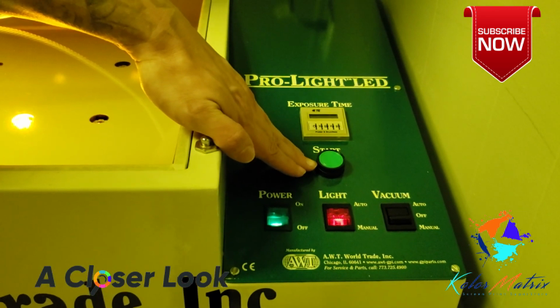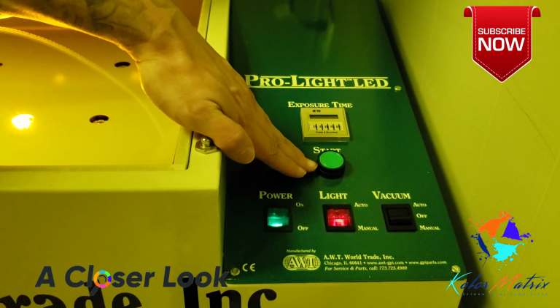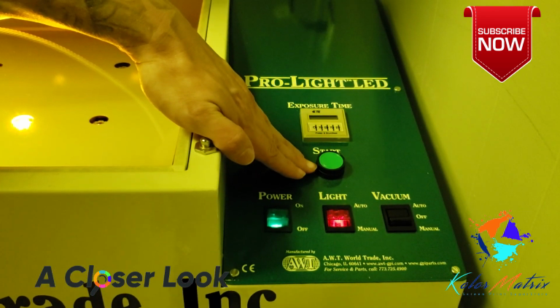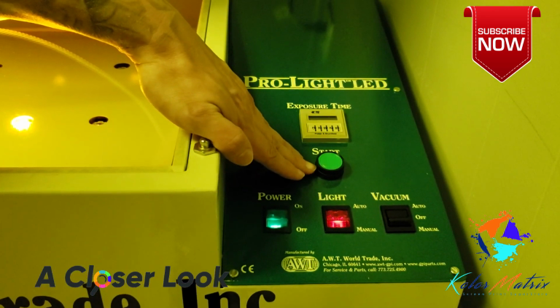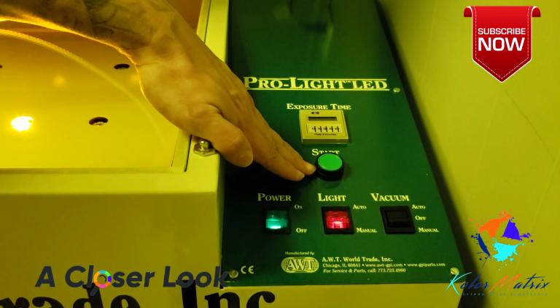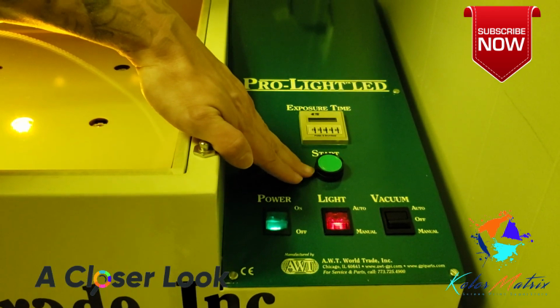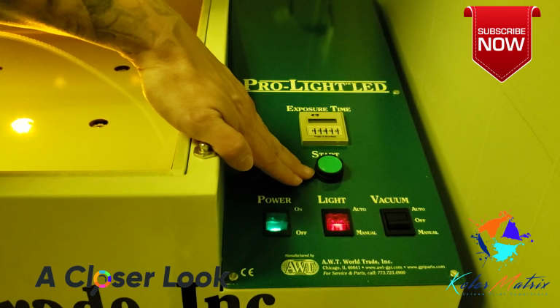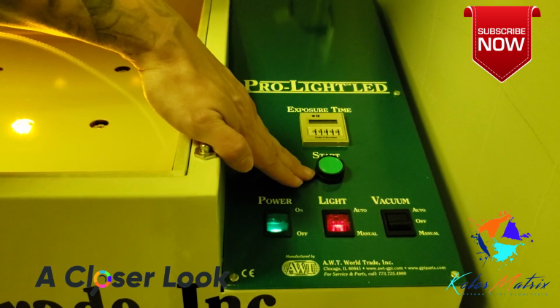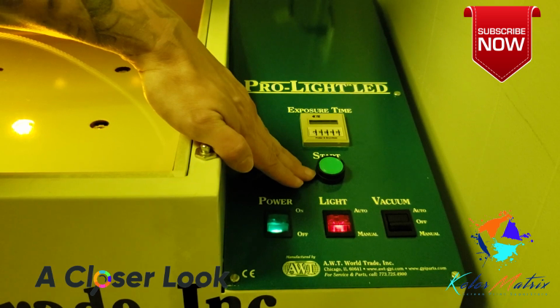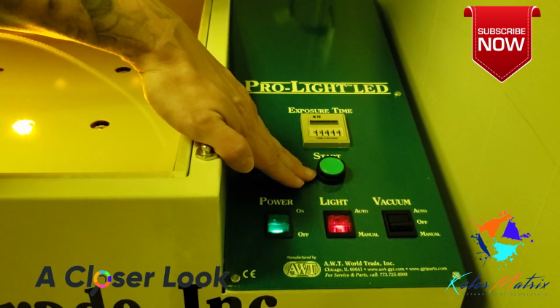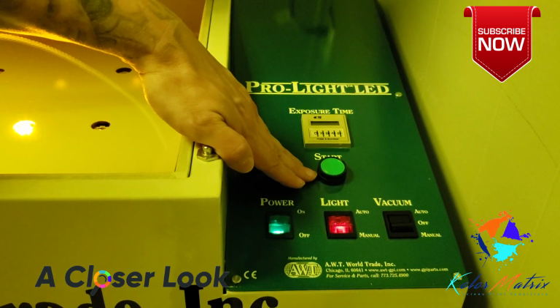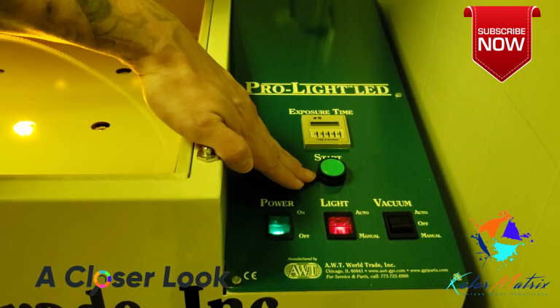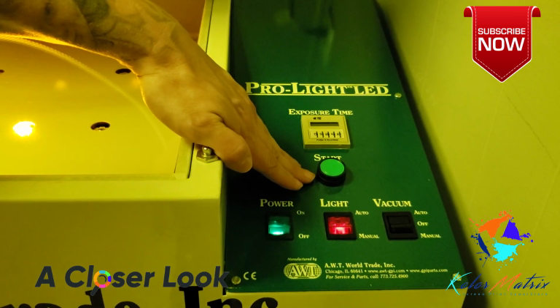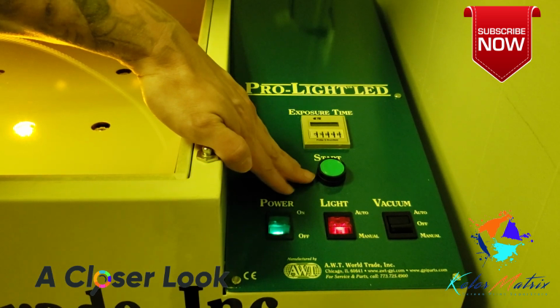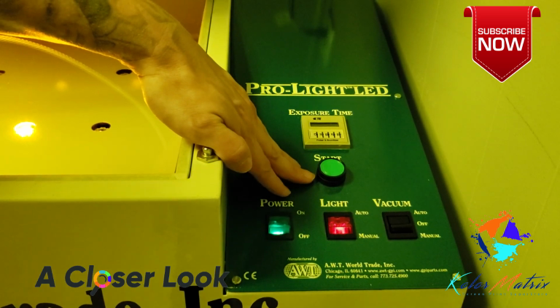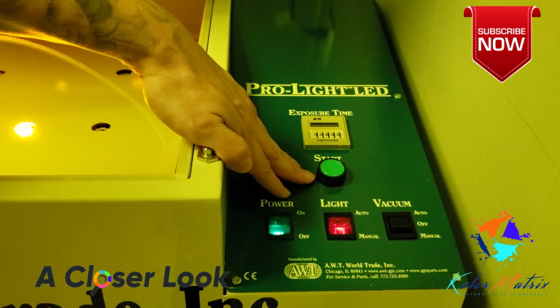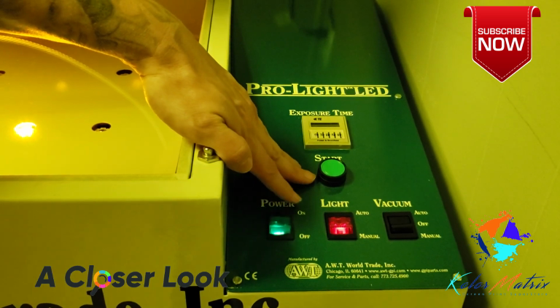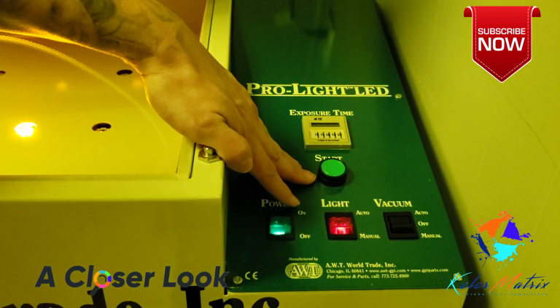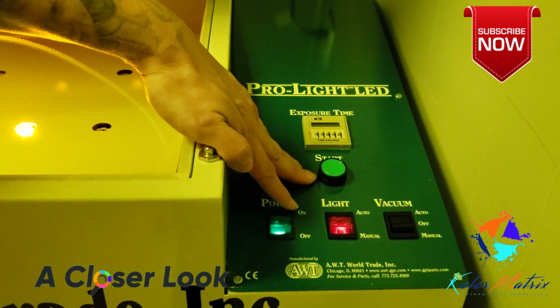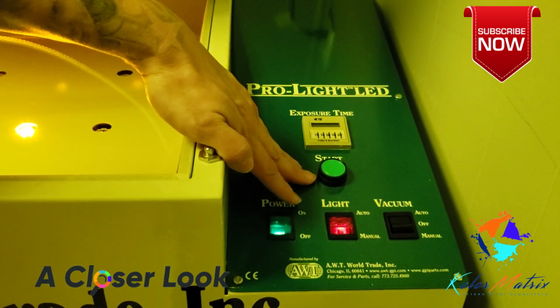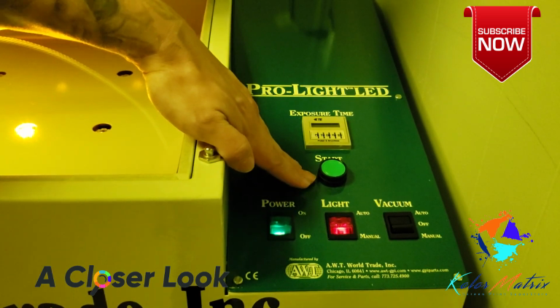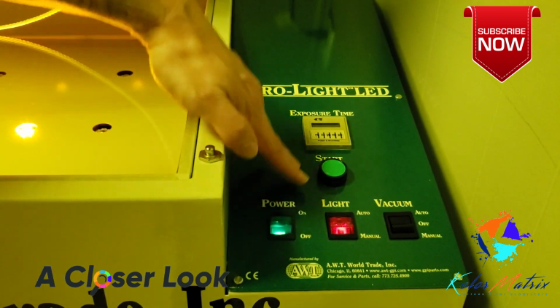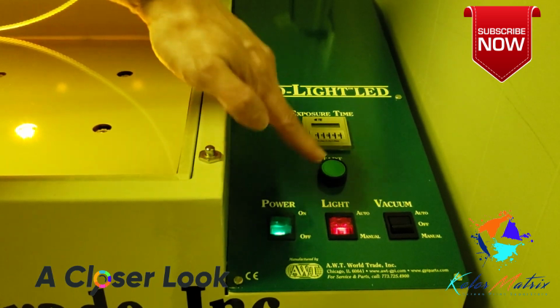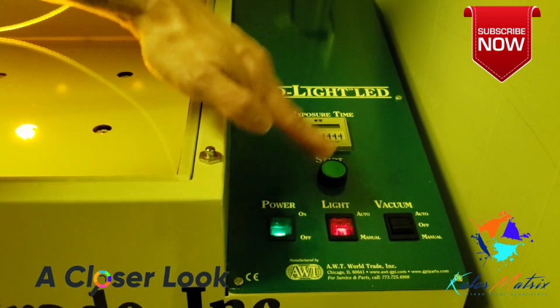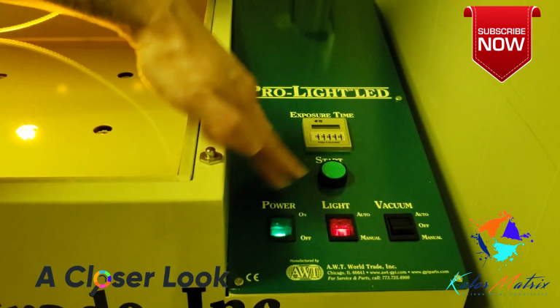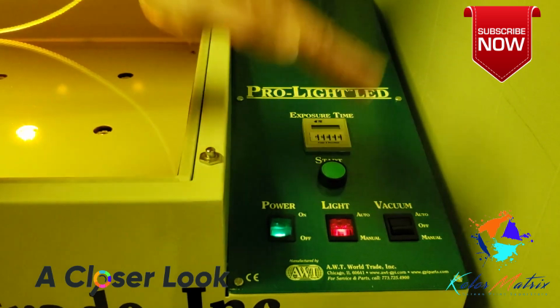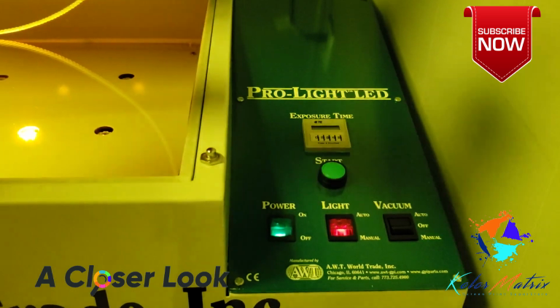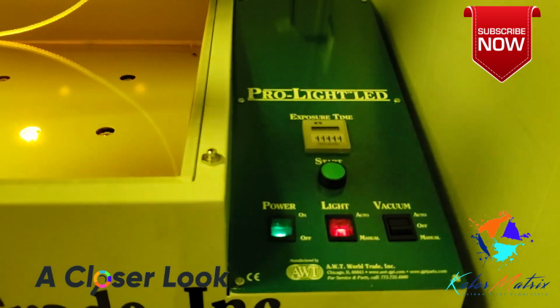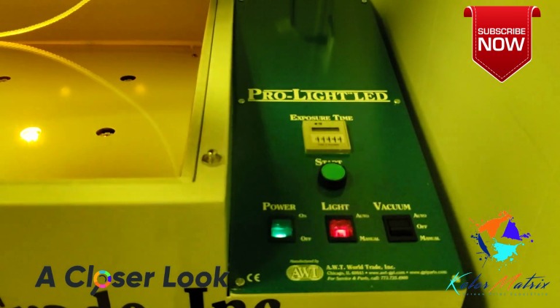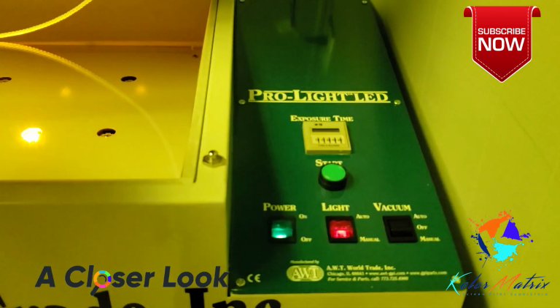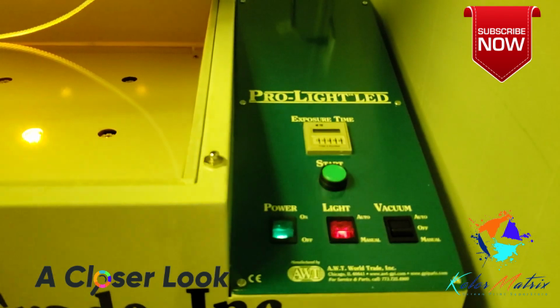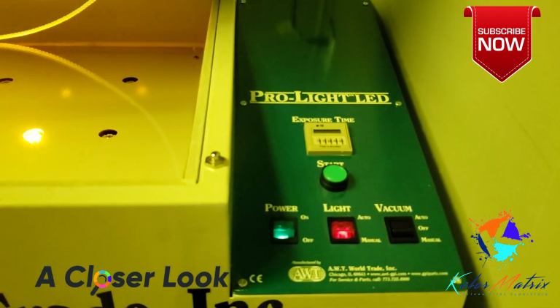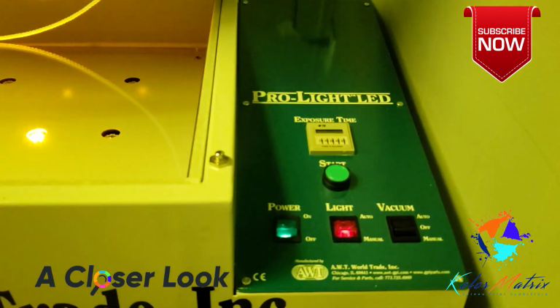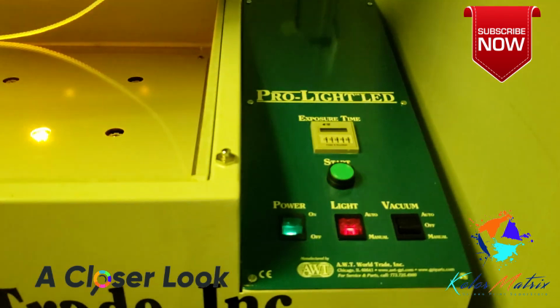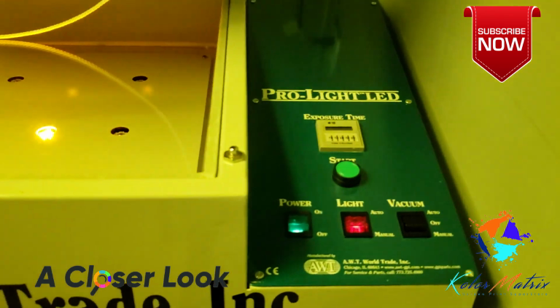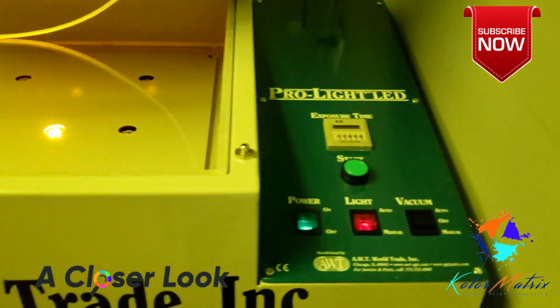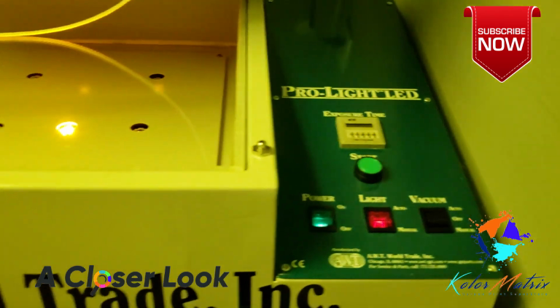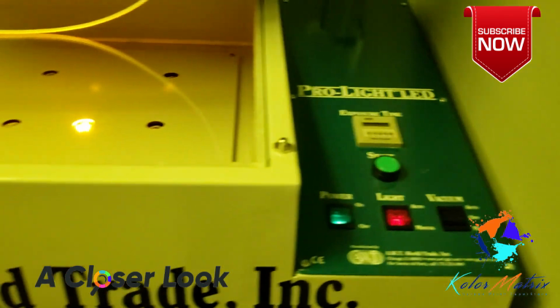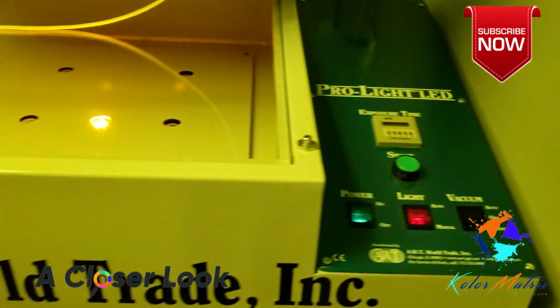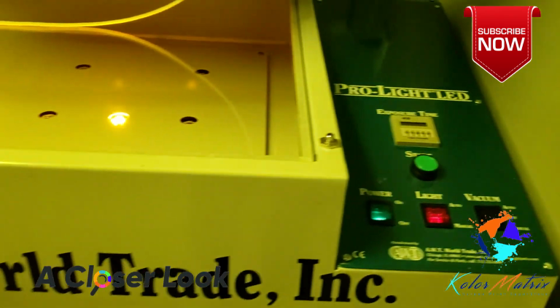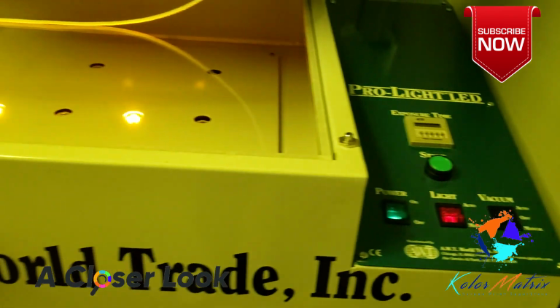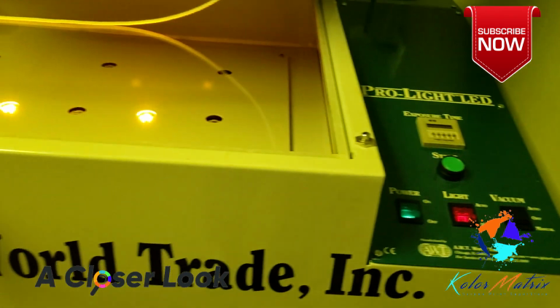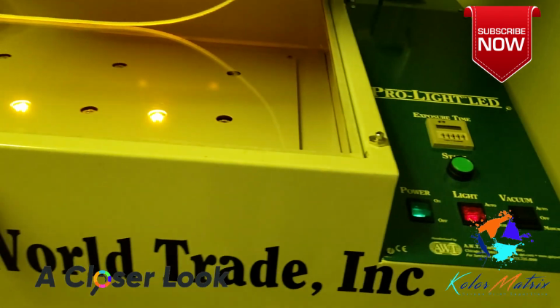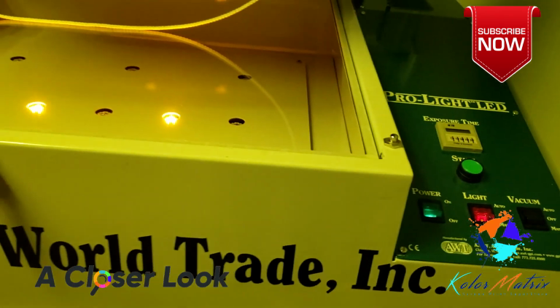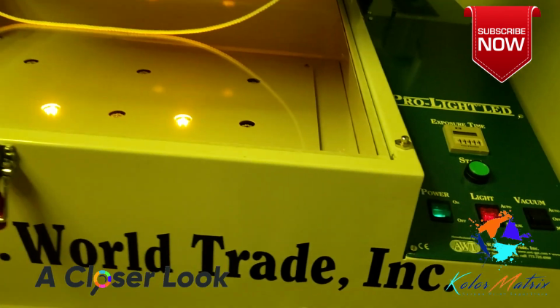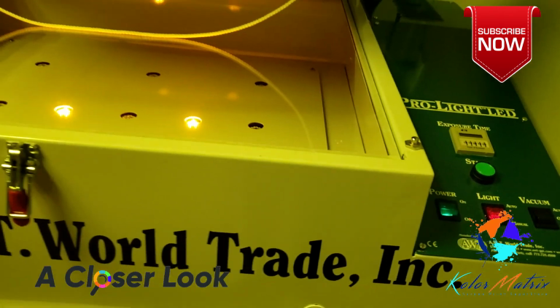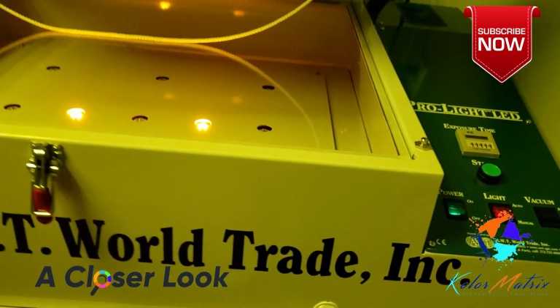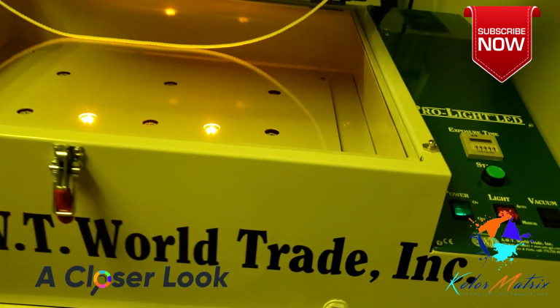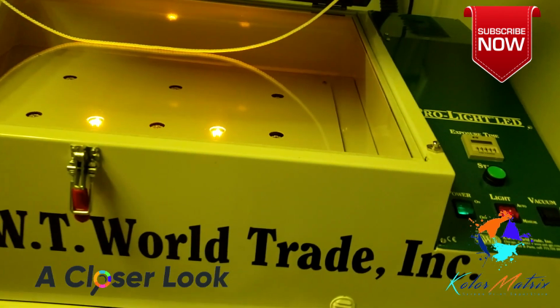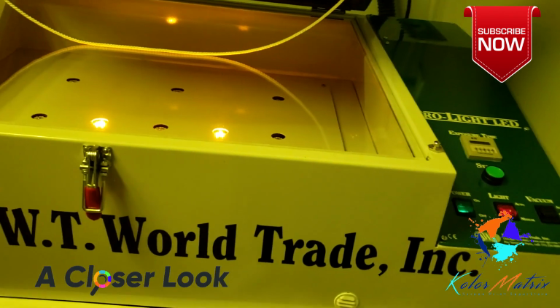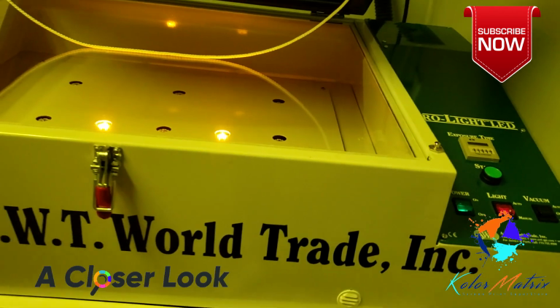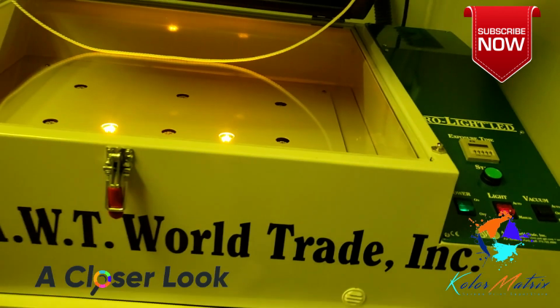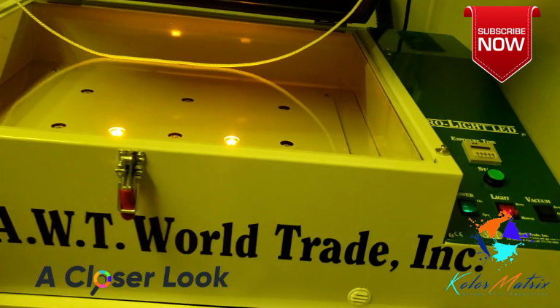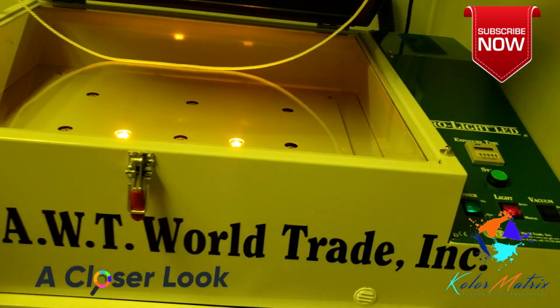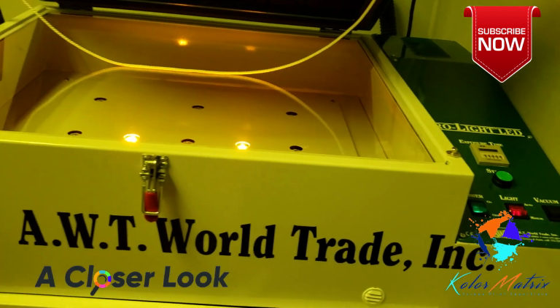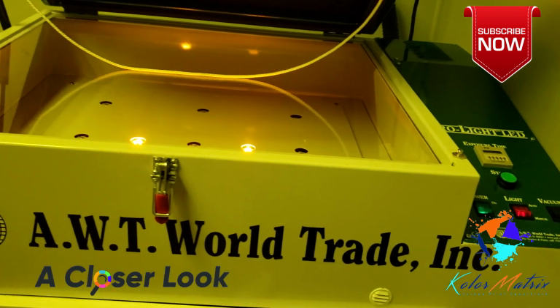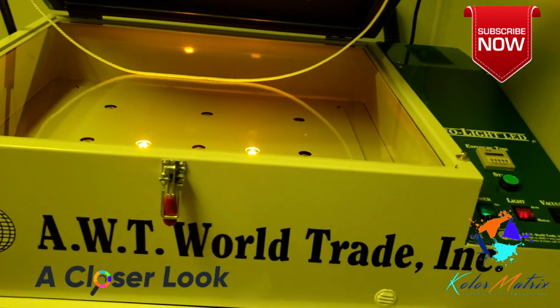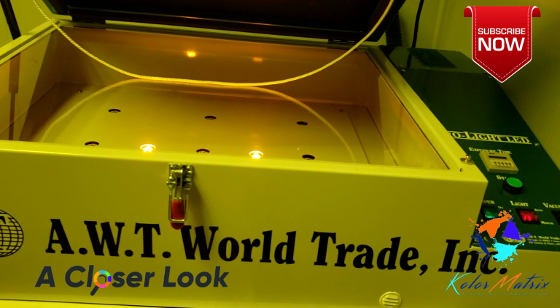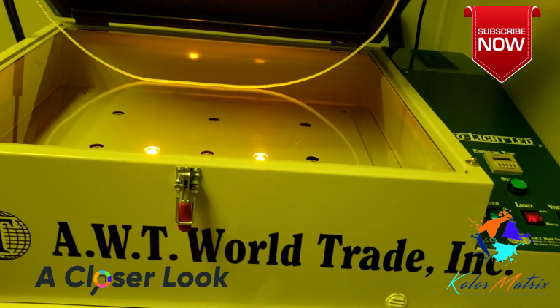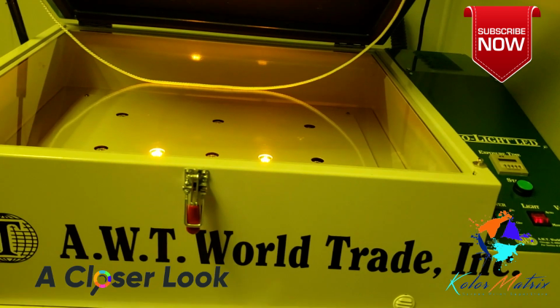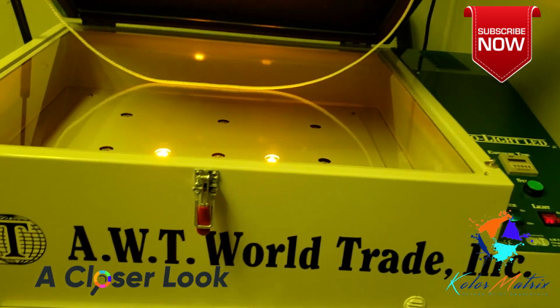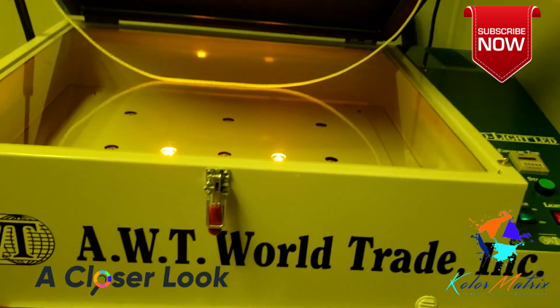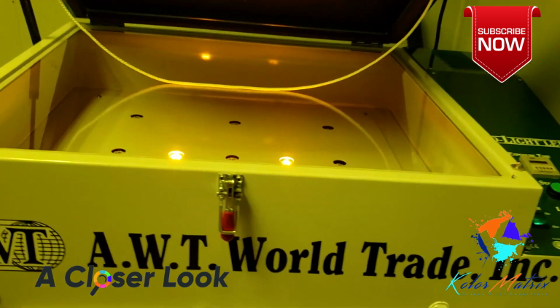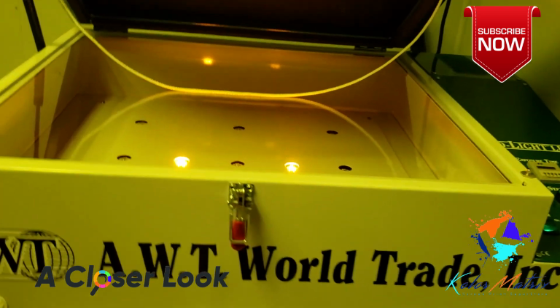Hit start — it will engage the timer, start the vacuum, and then engage the lights.